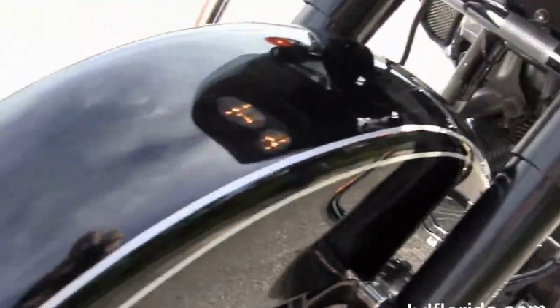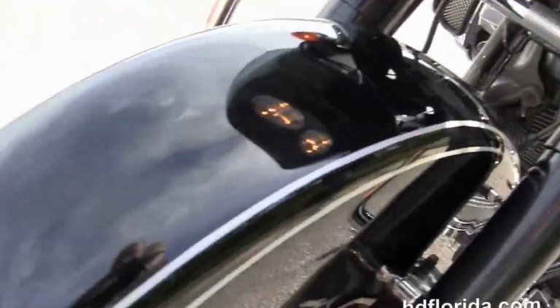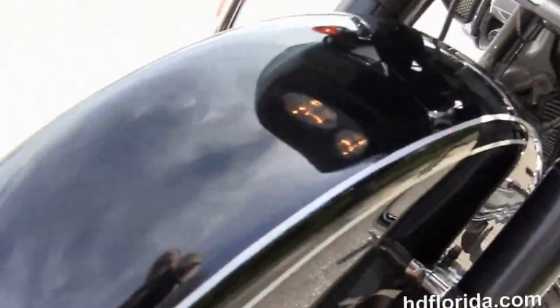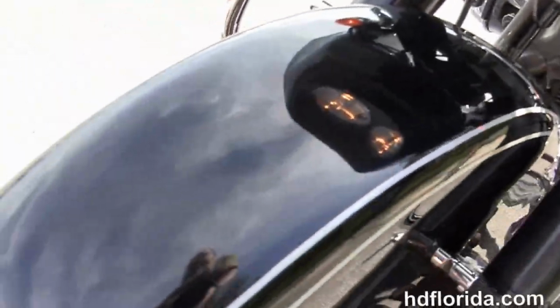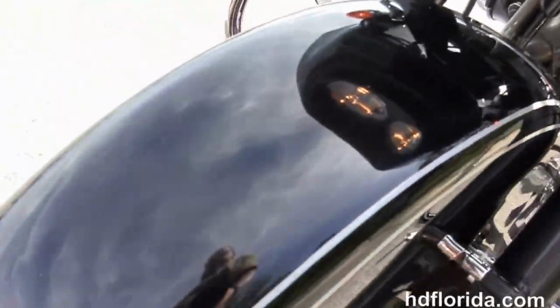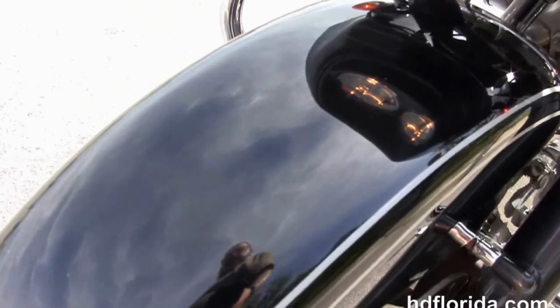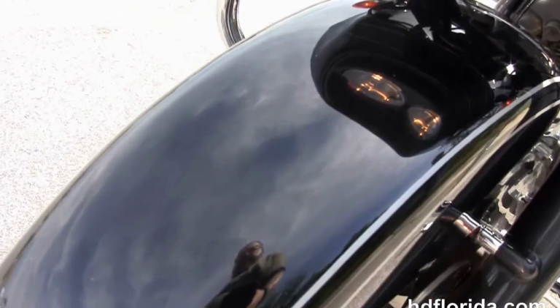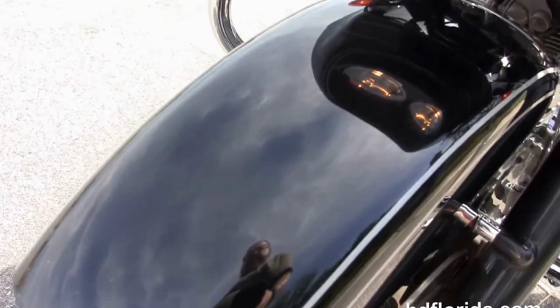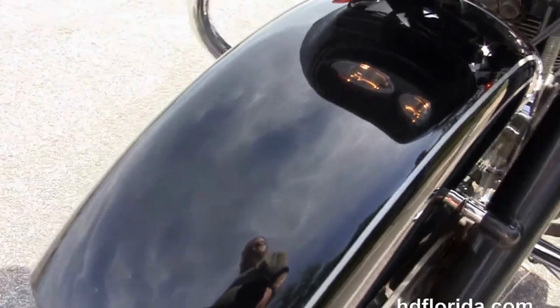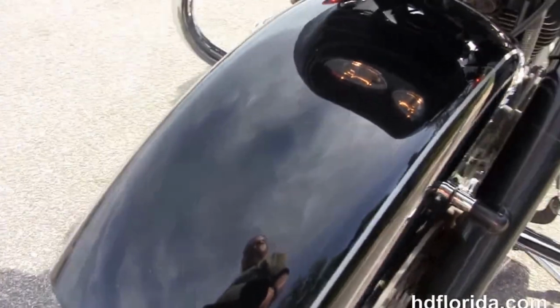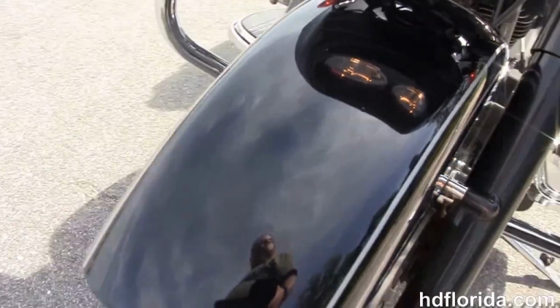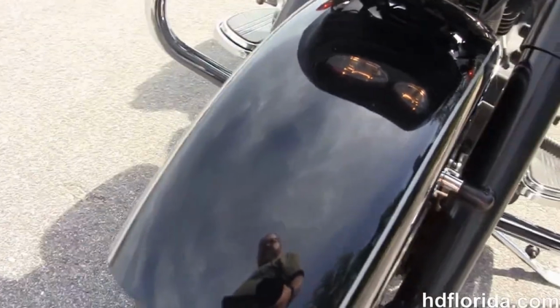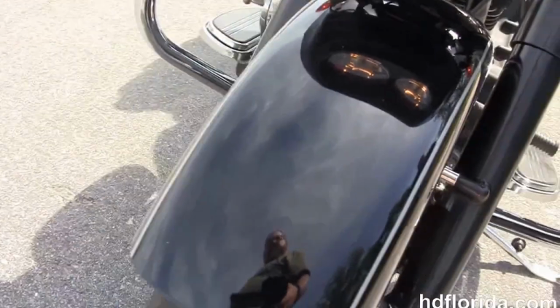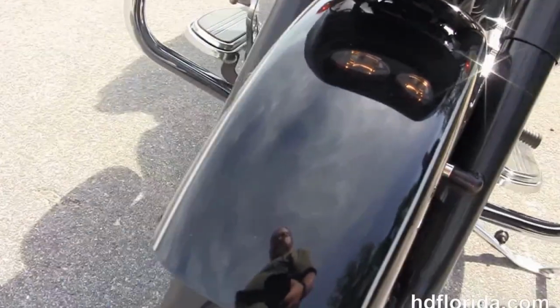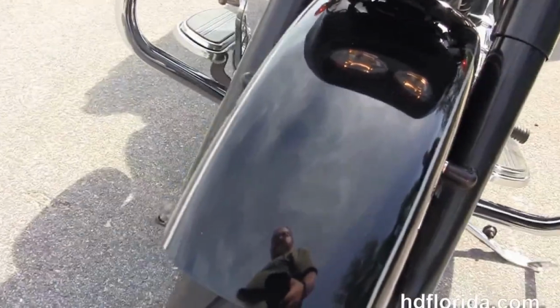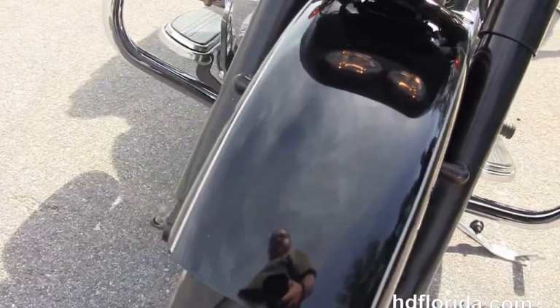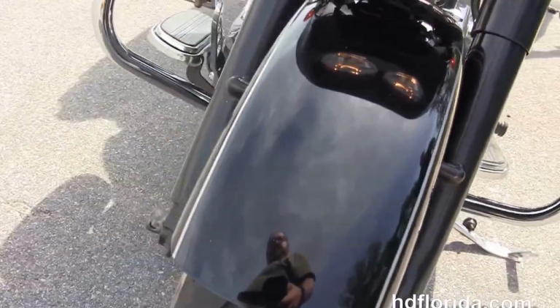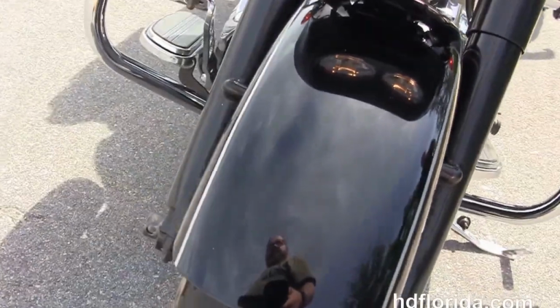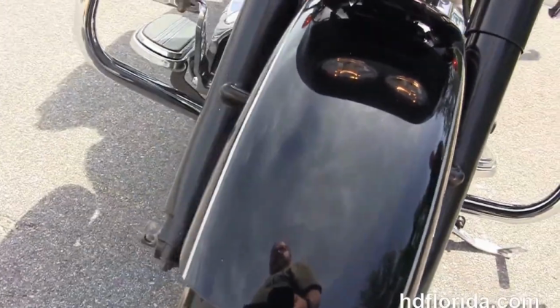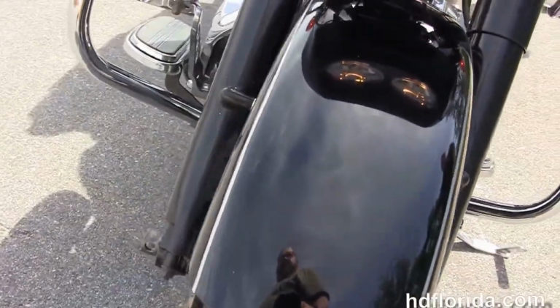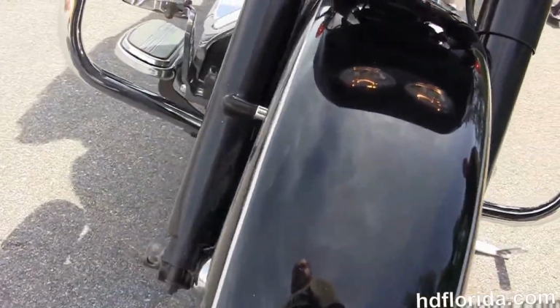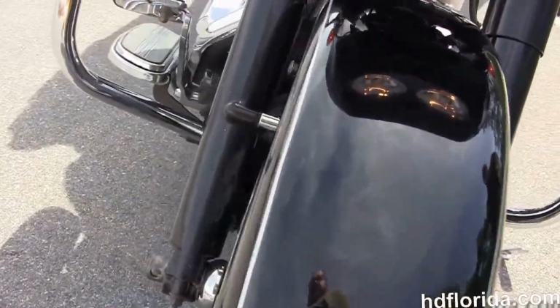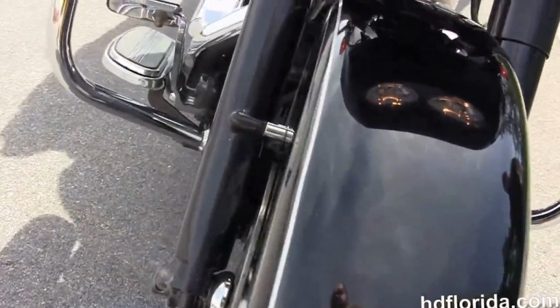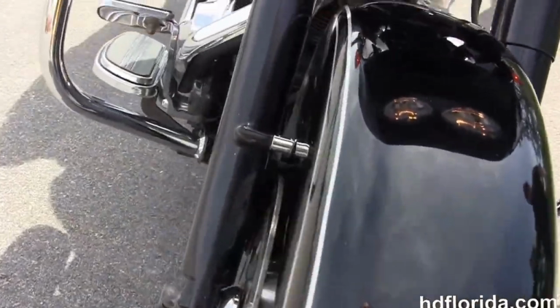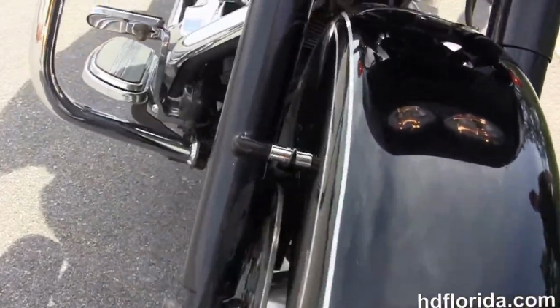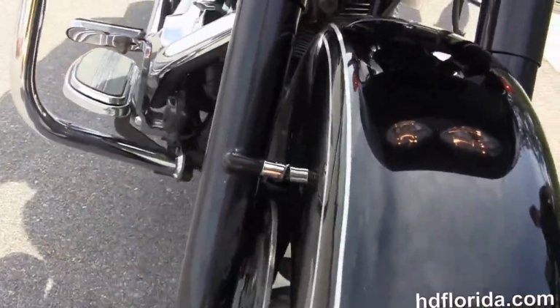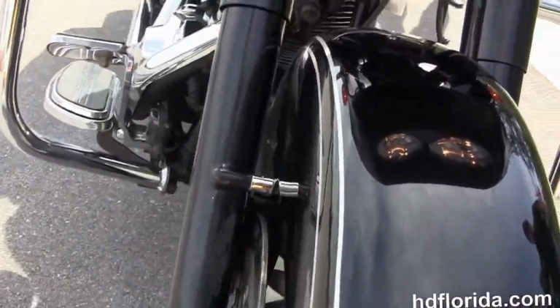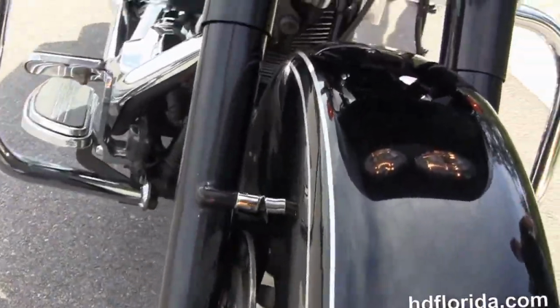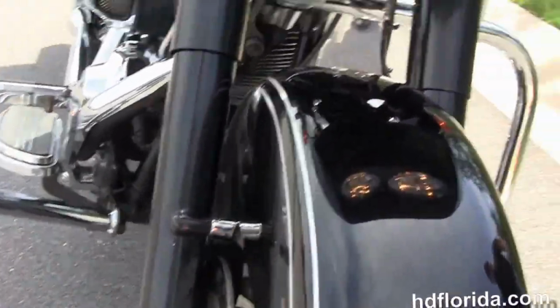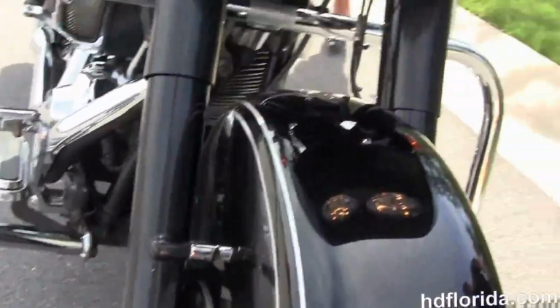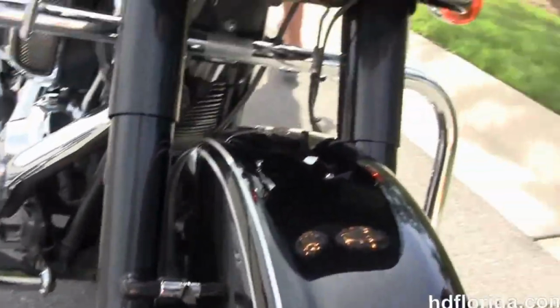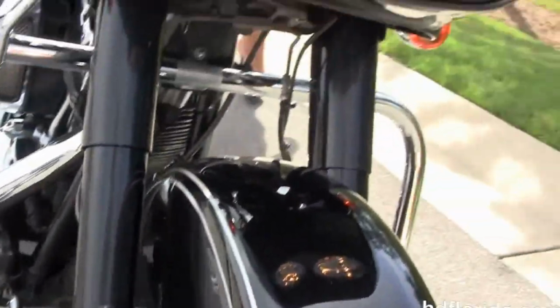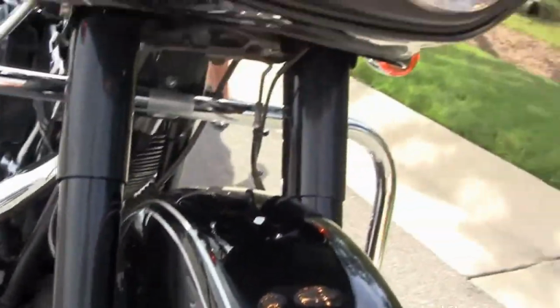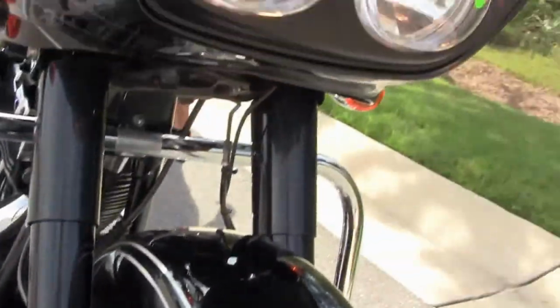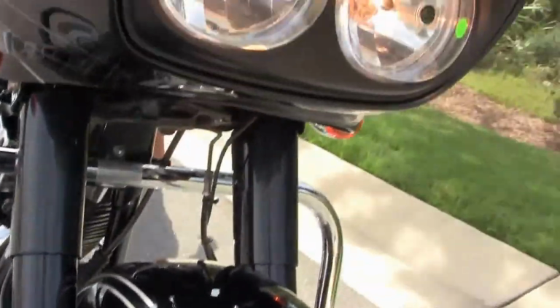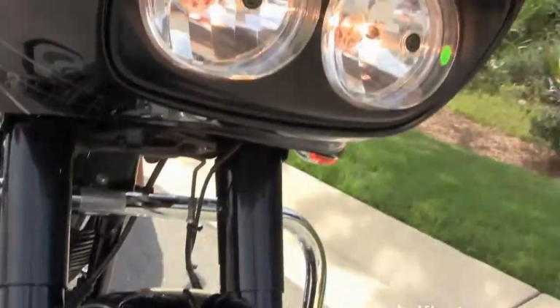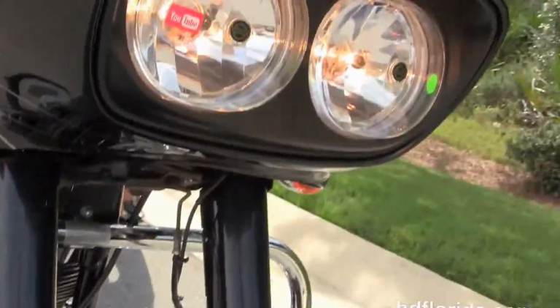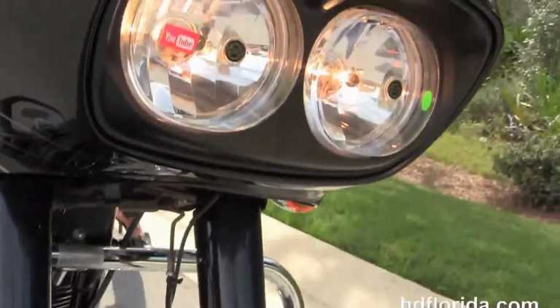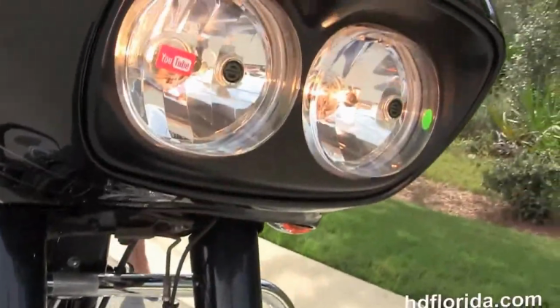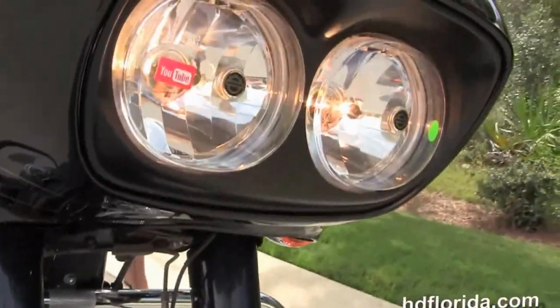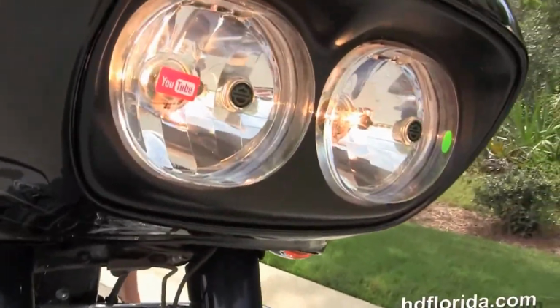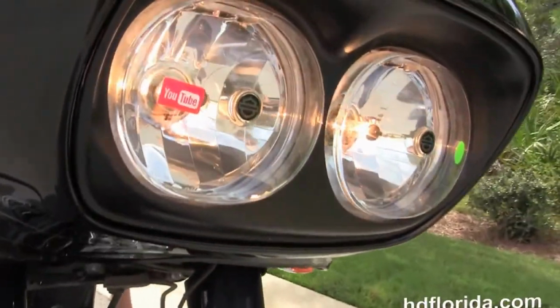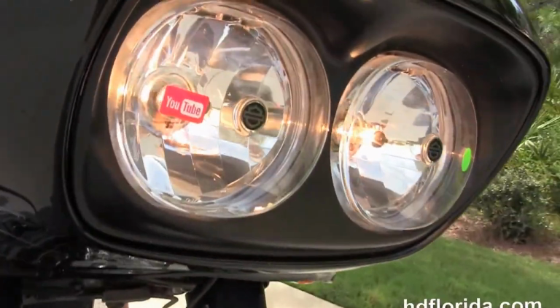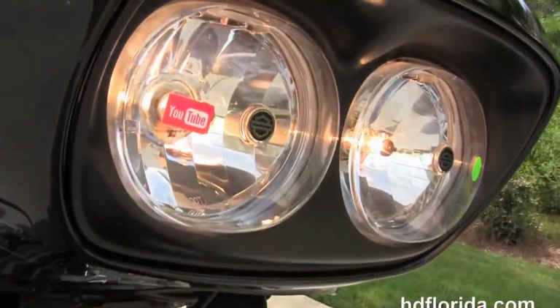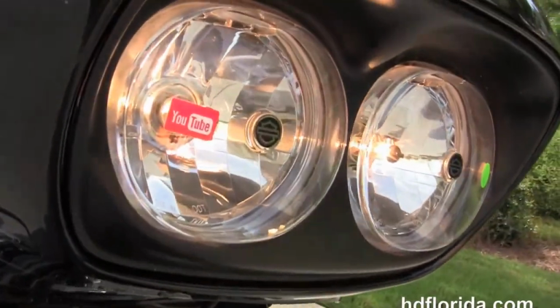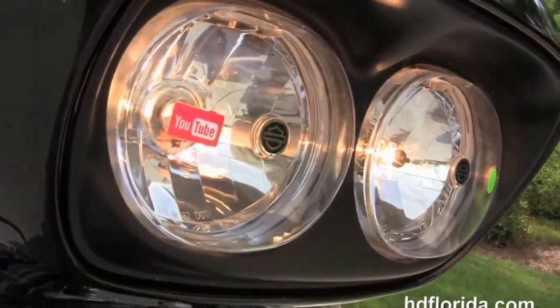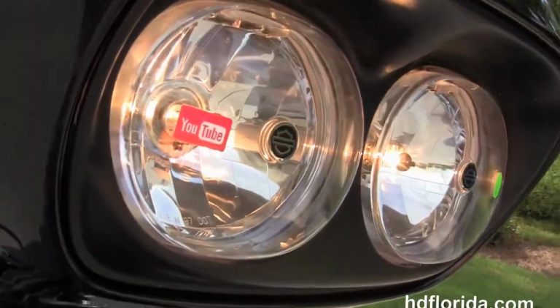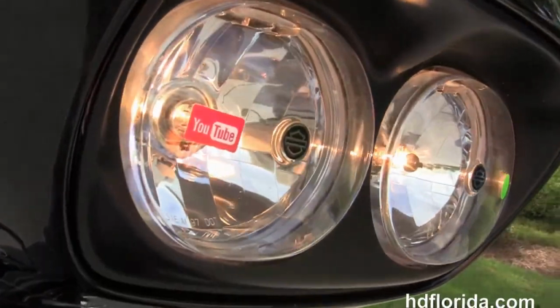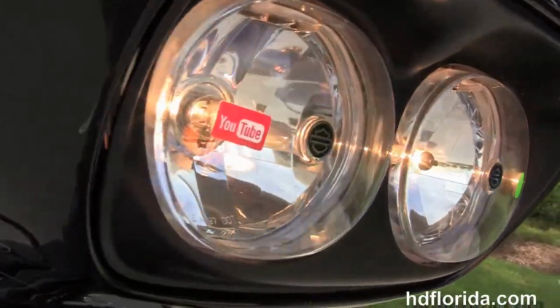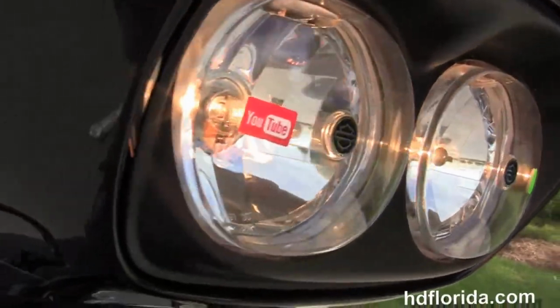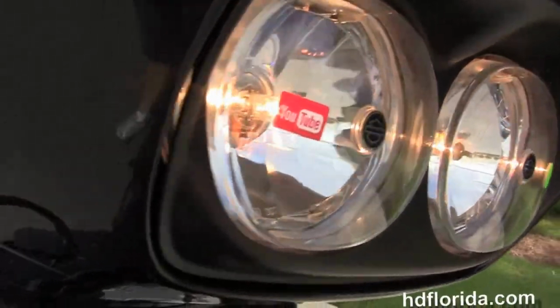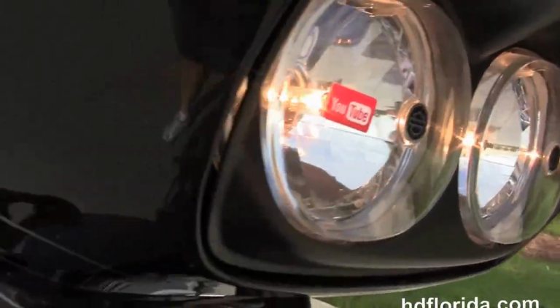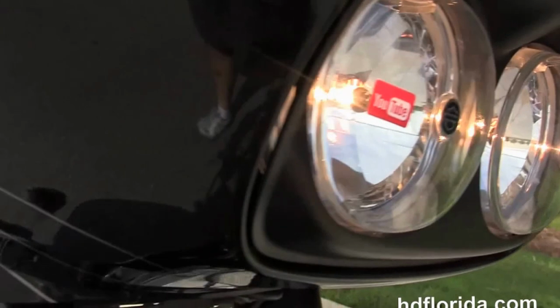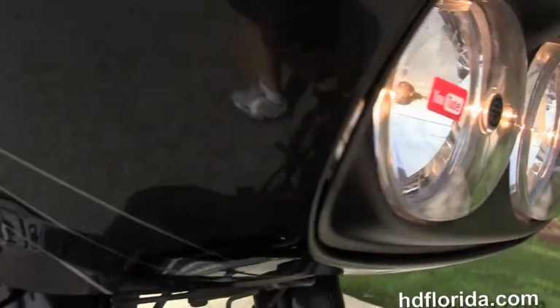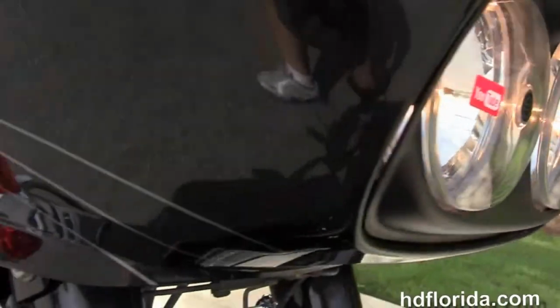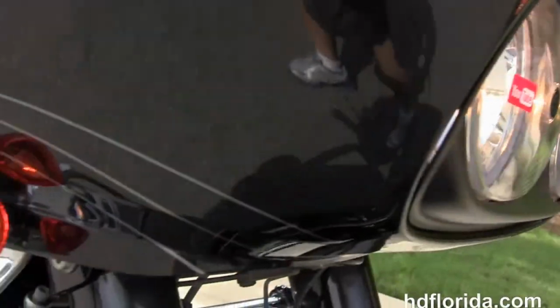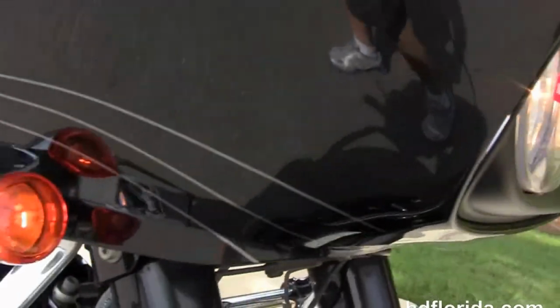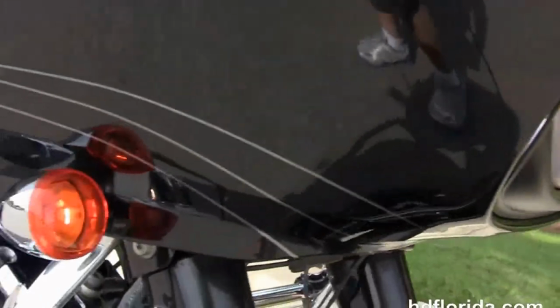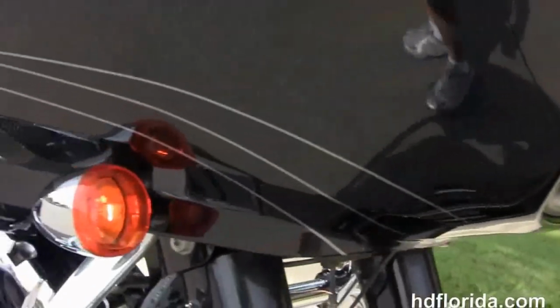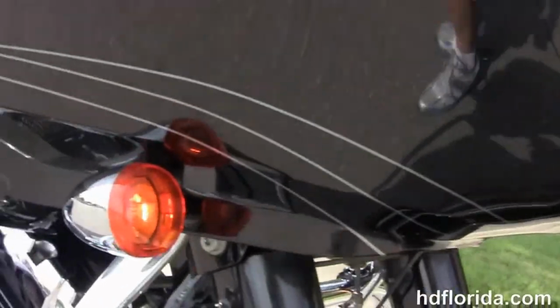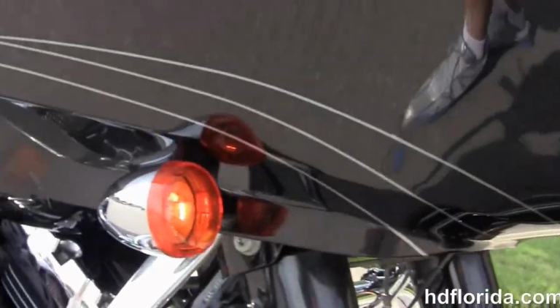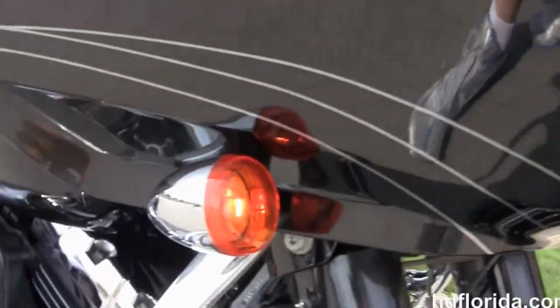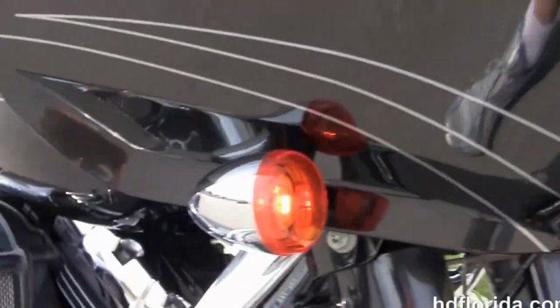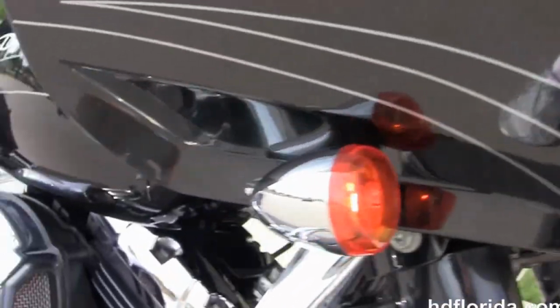It's in Vivid Black, has factory upgraded ABS brakes. Options and accessories on this bike total over $6,300.